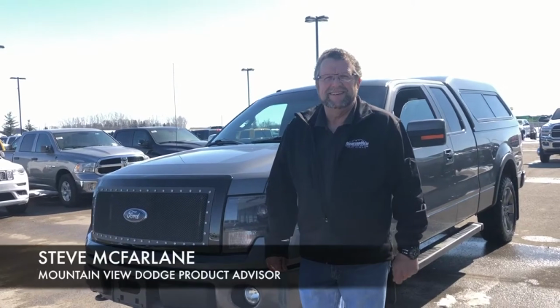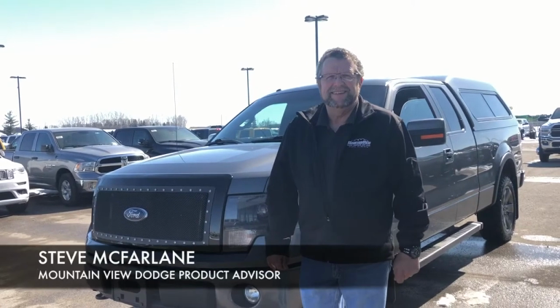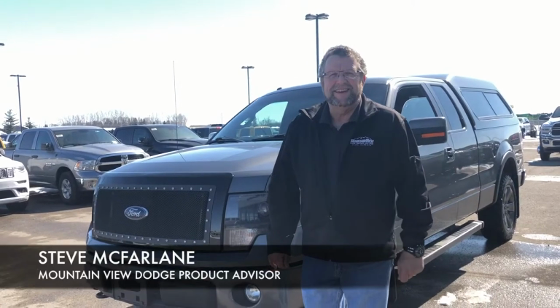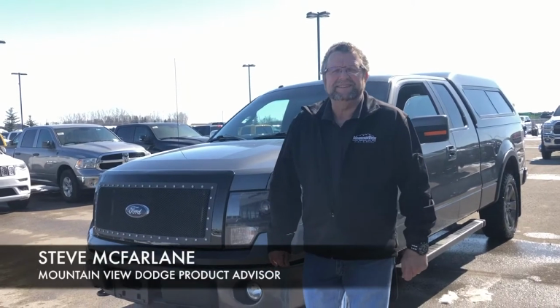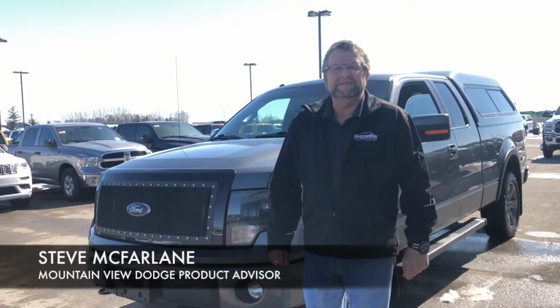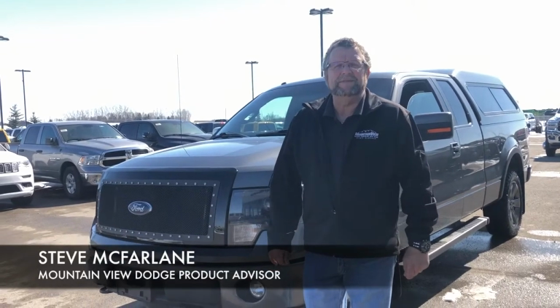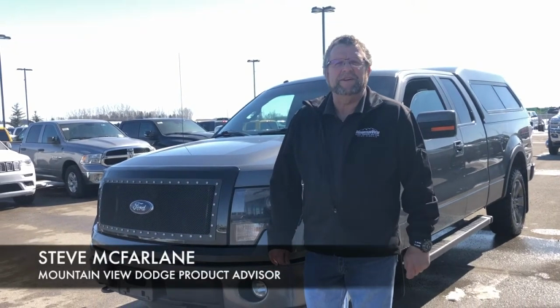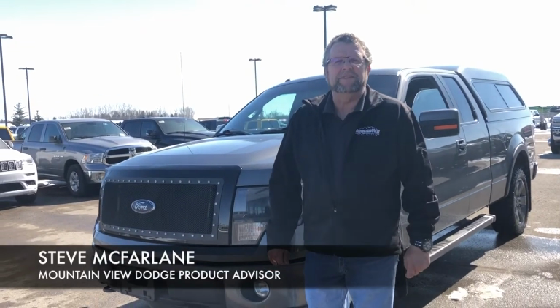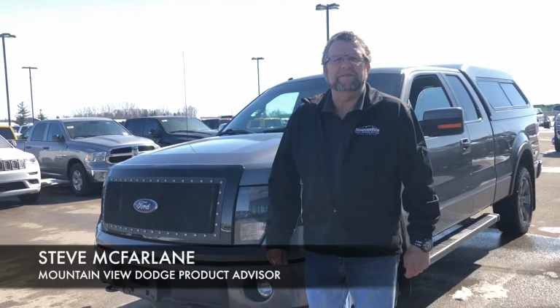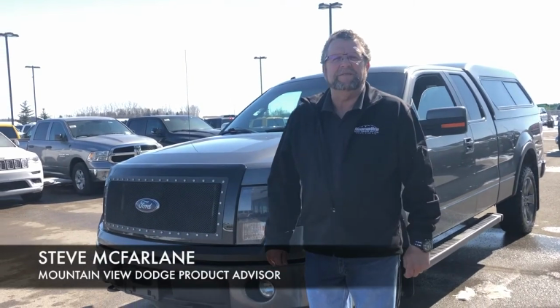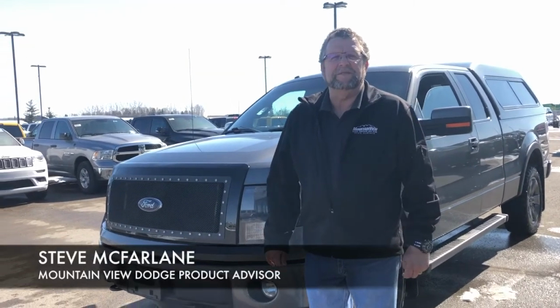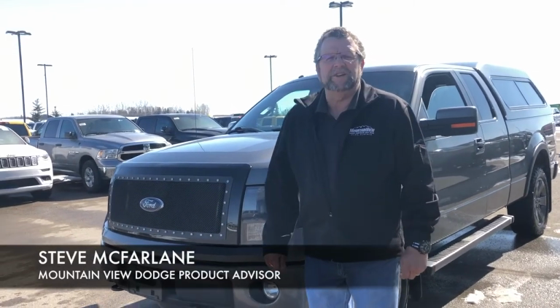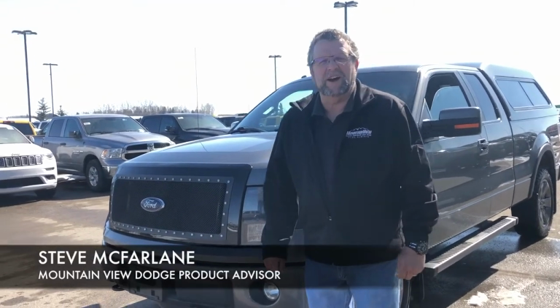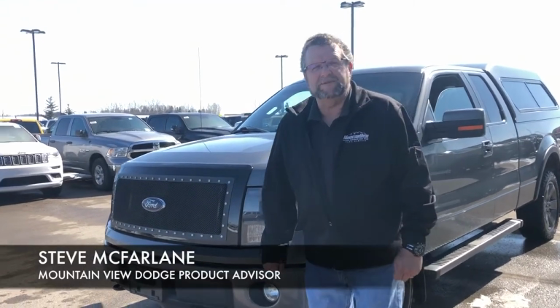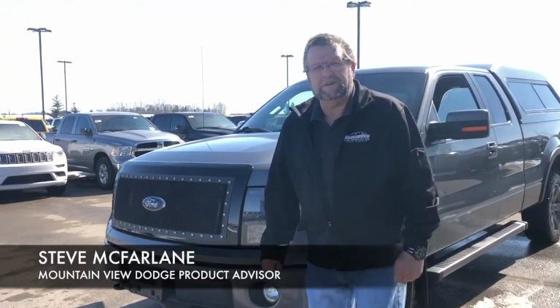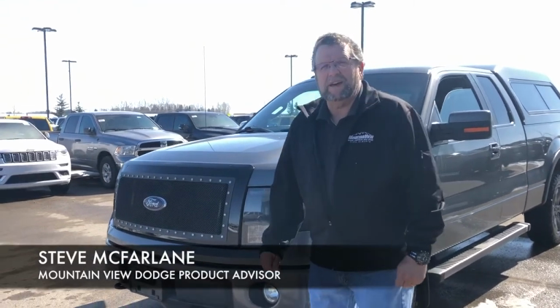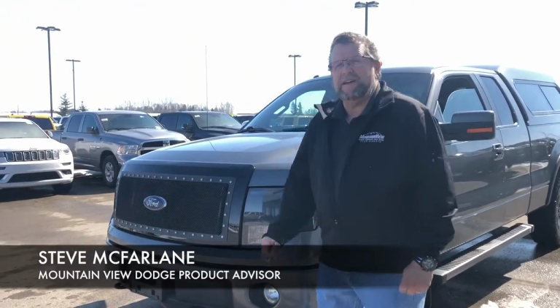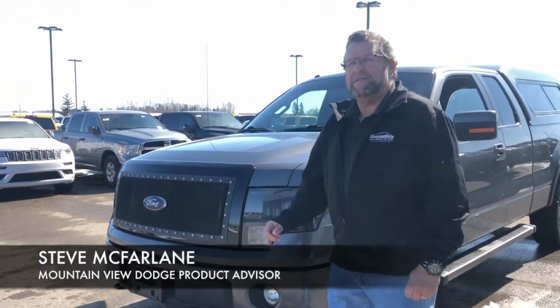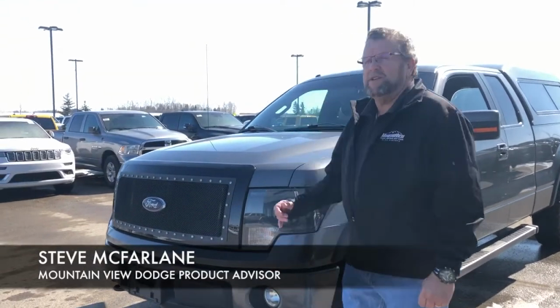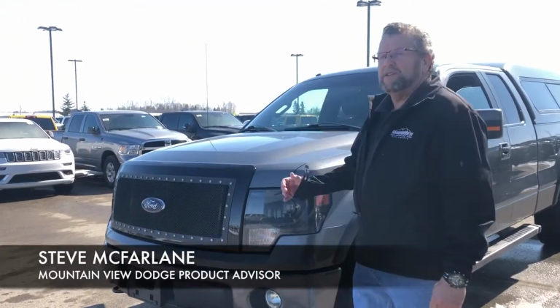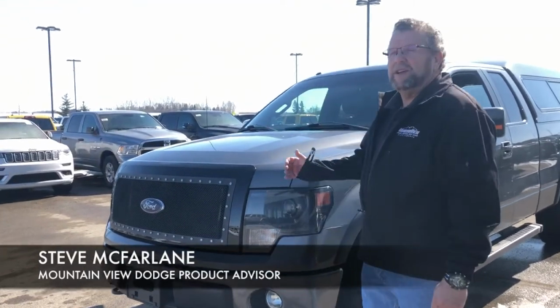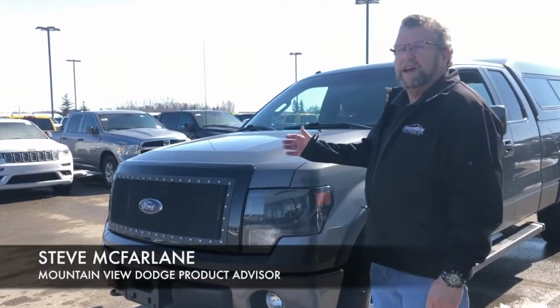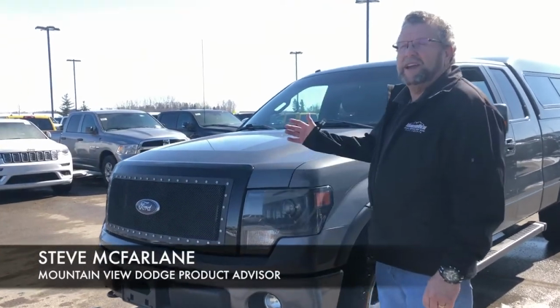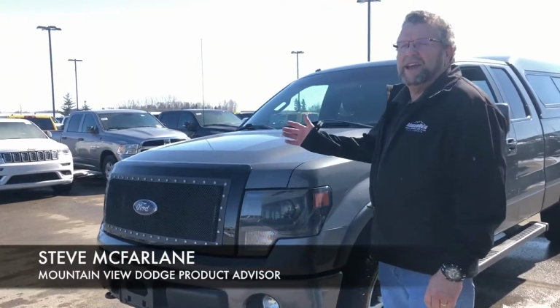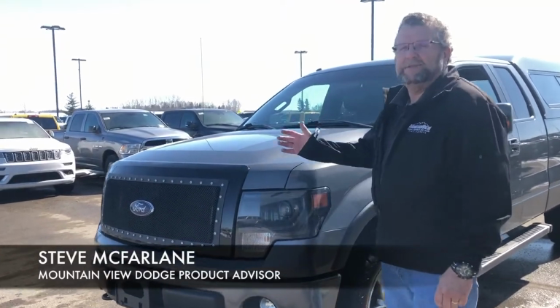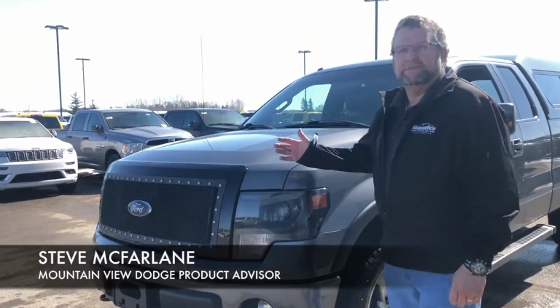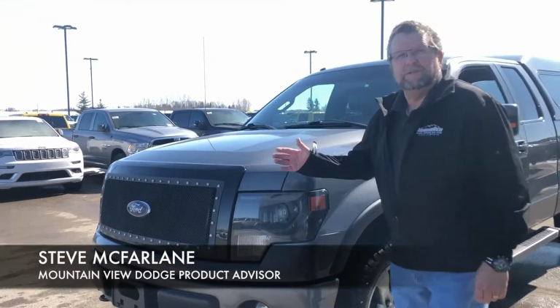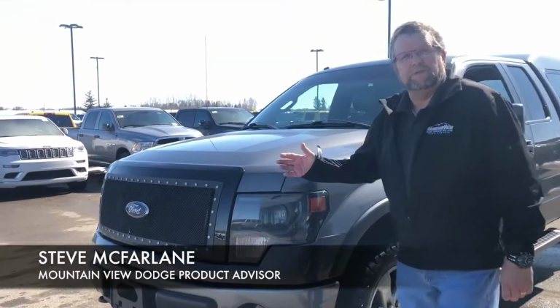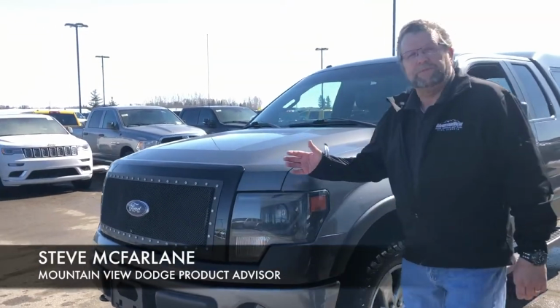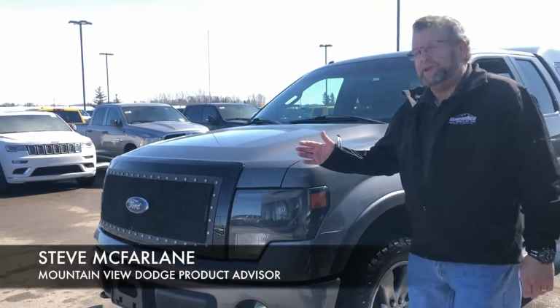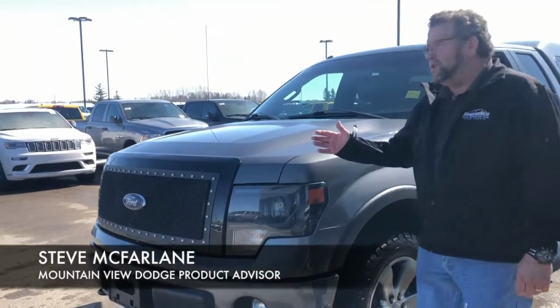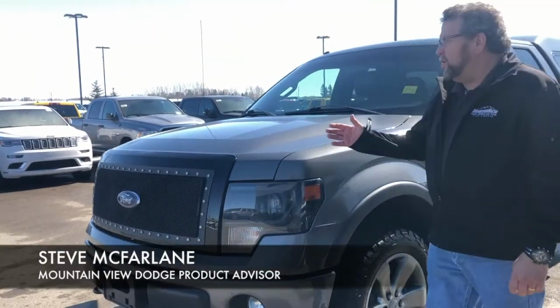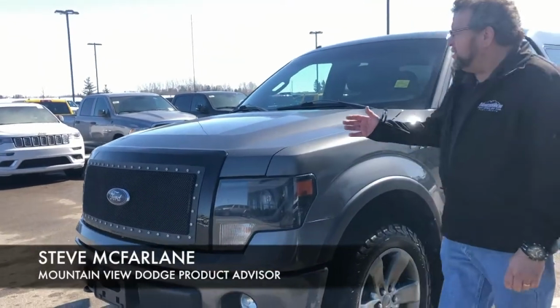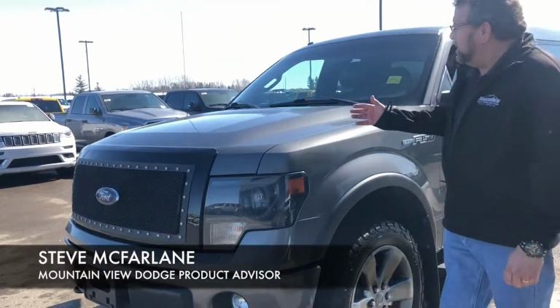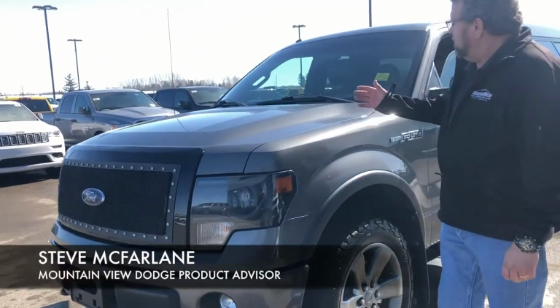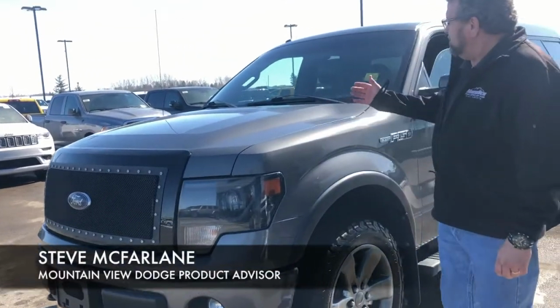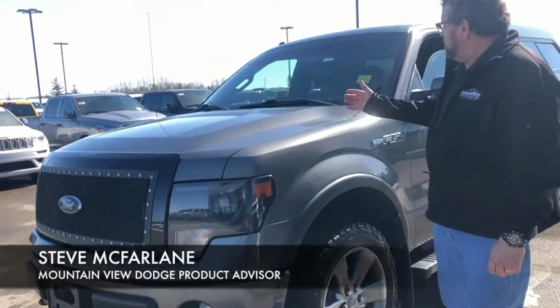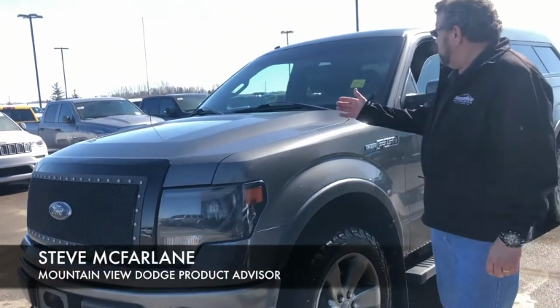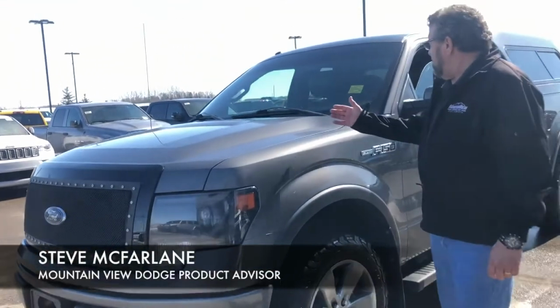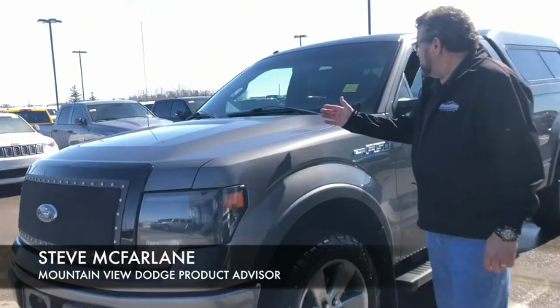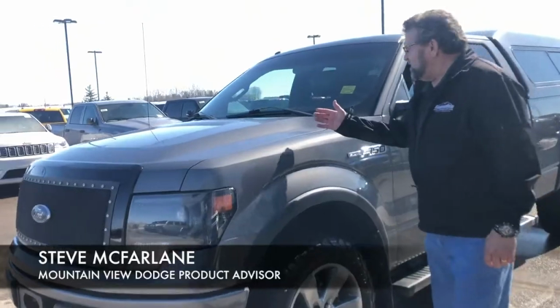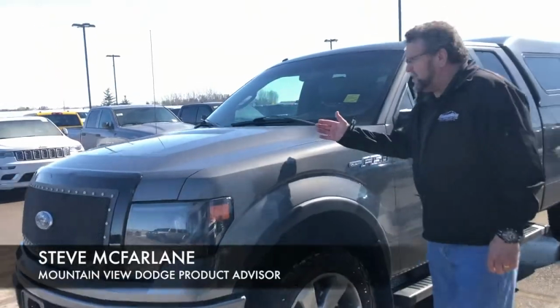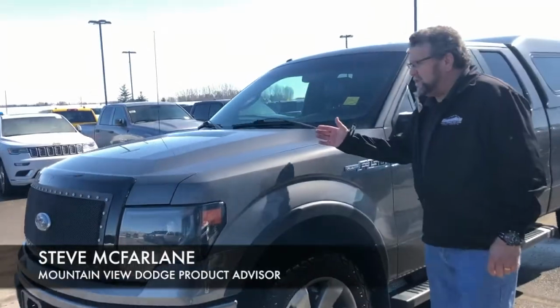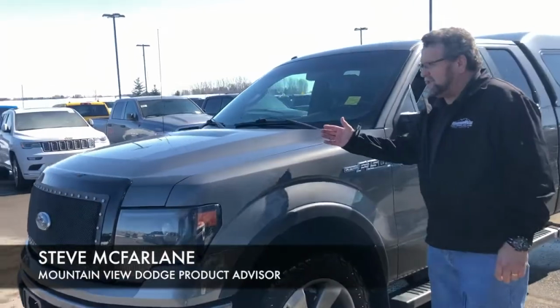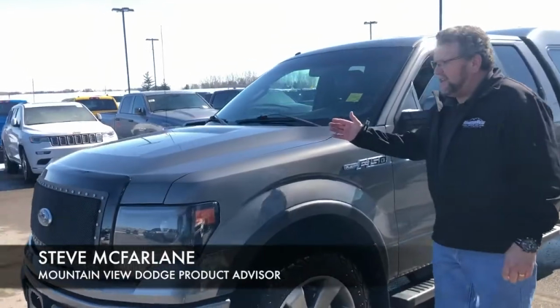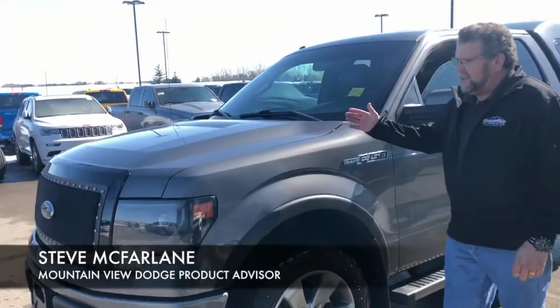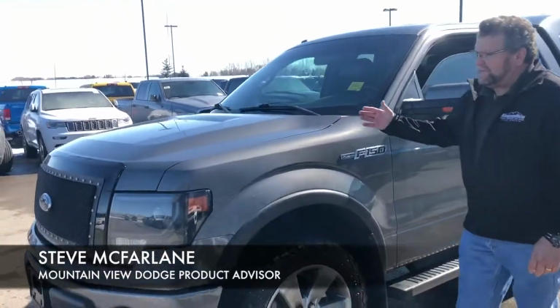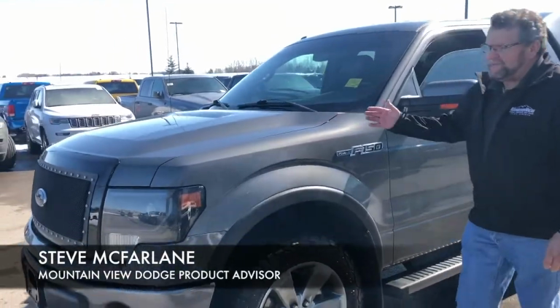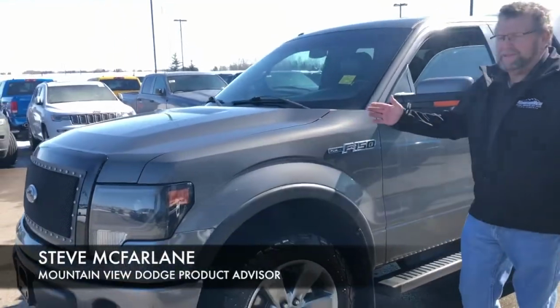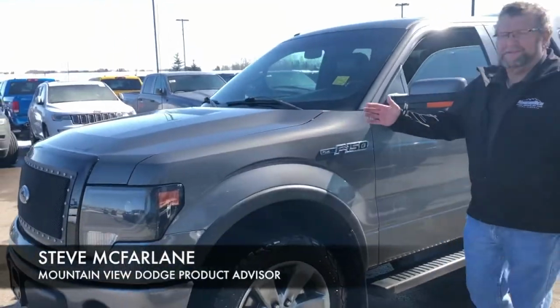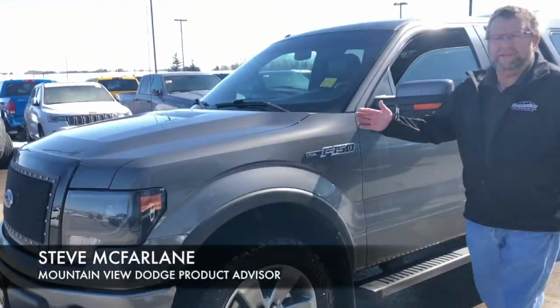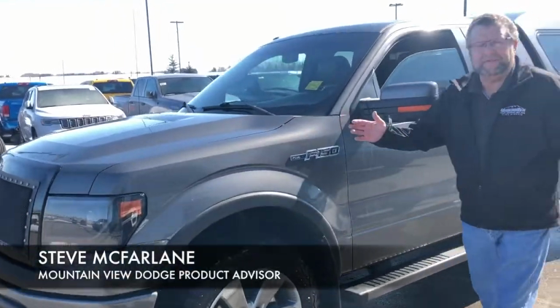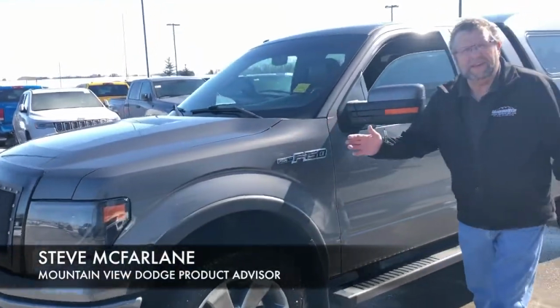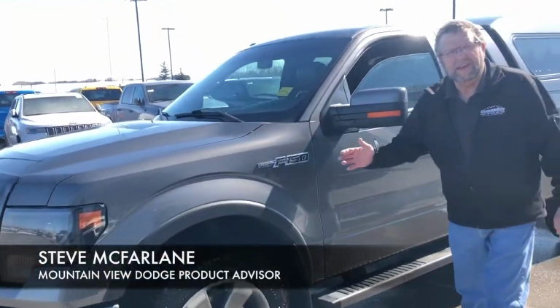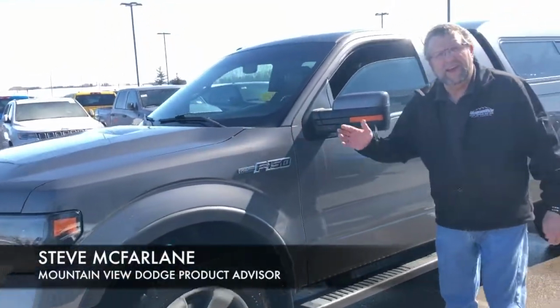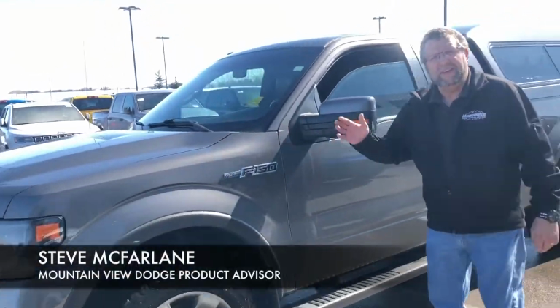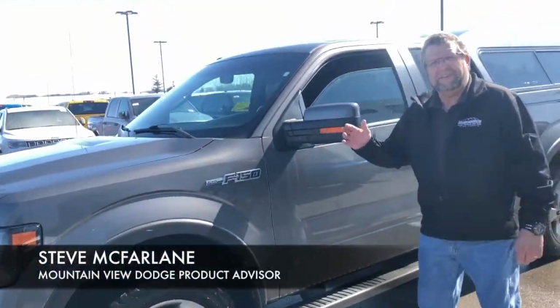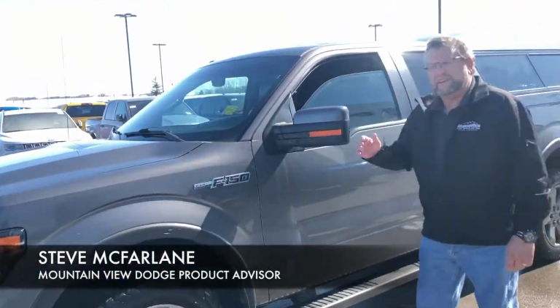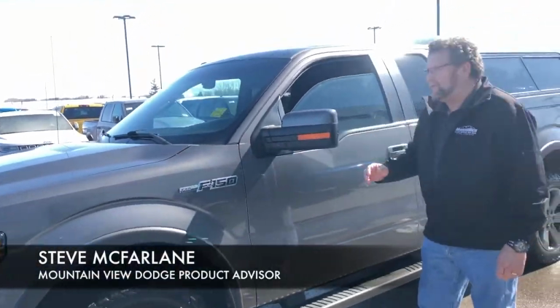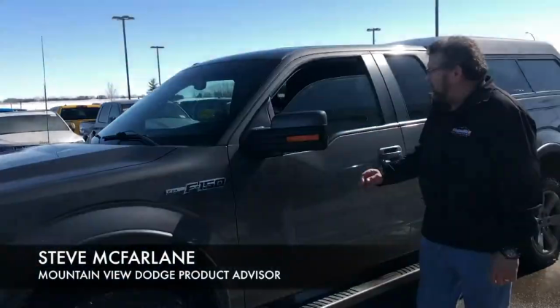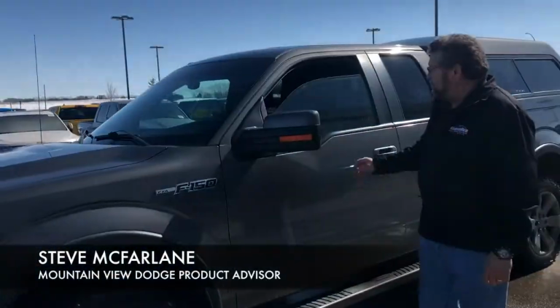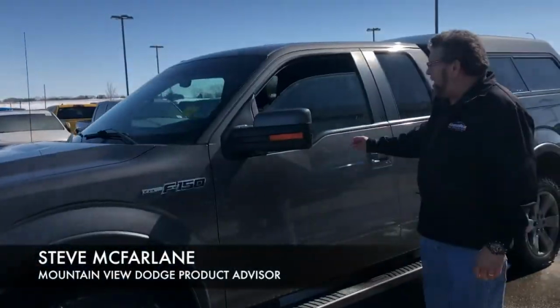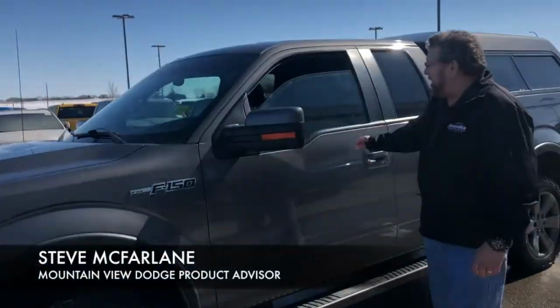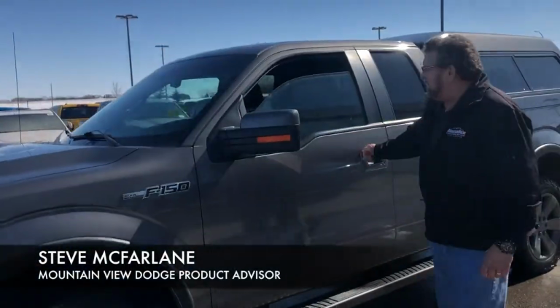Hey, Steve McFarland here from Montview Dodge. What do I have here? A nice beautiful pre-owned 2013 F-150 FX4 package.